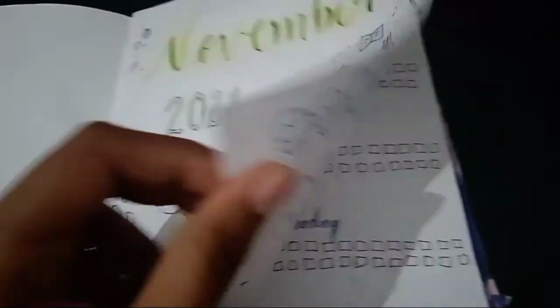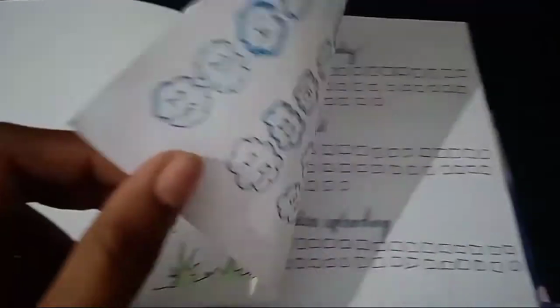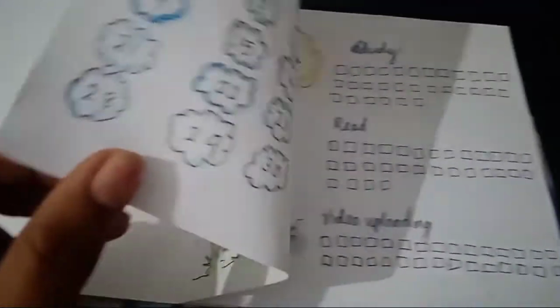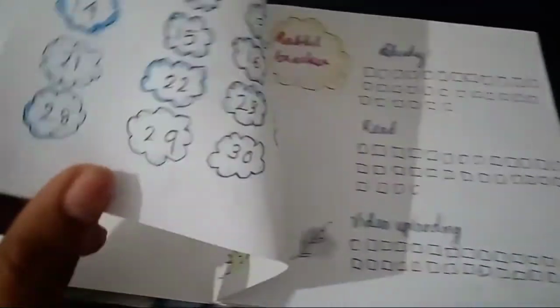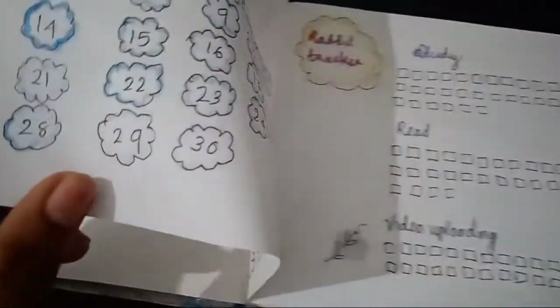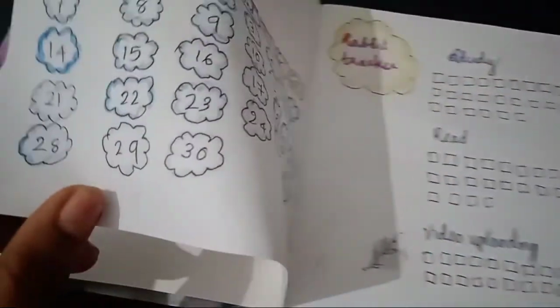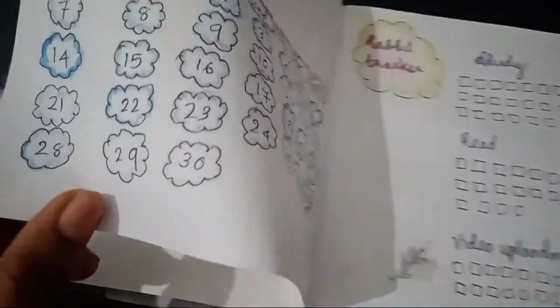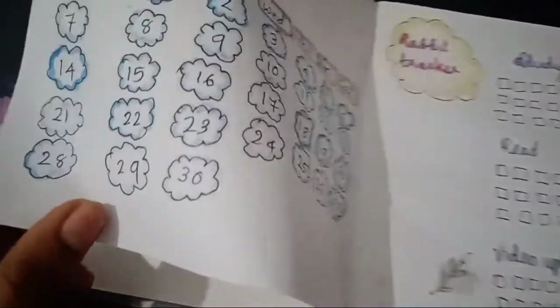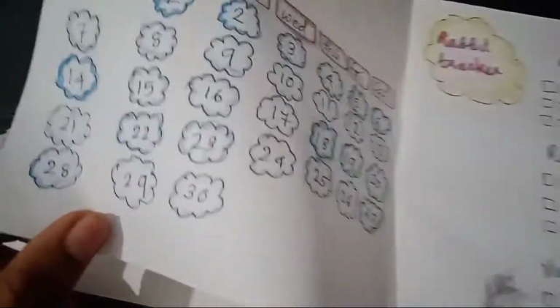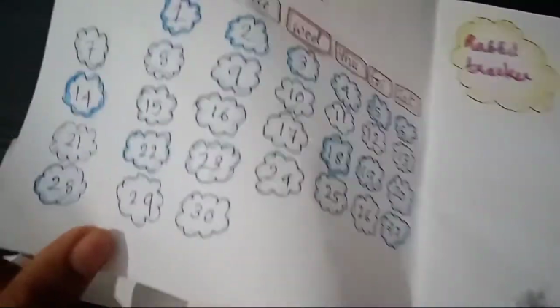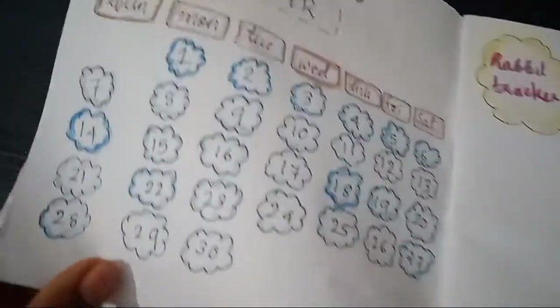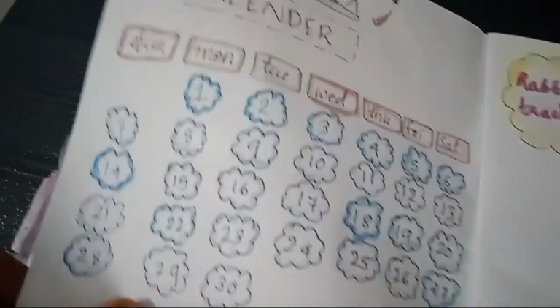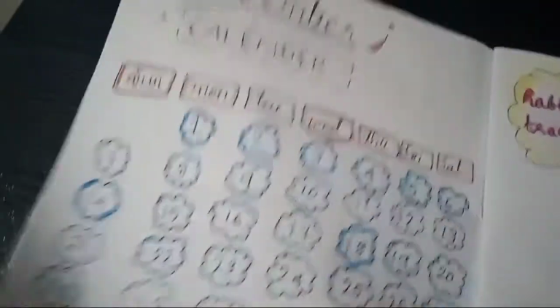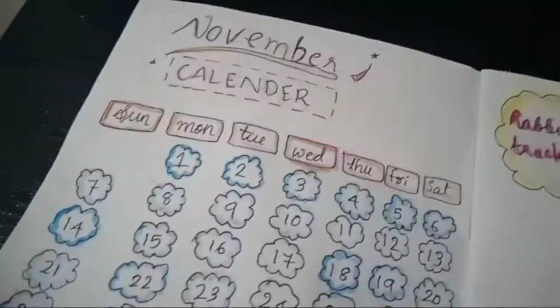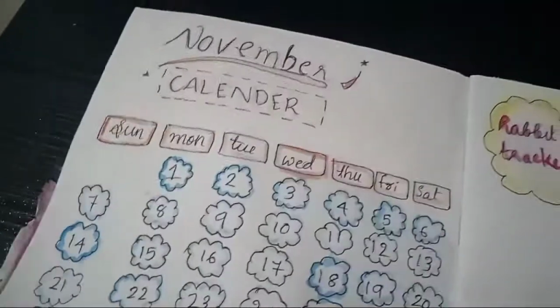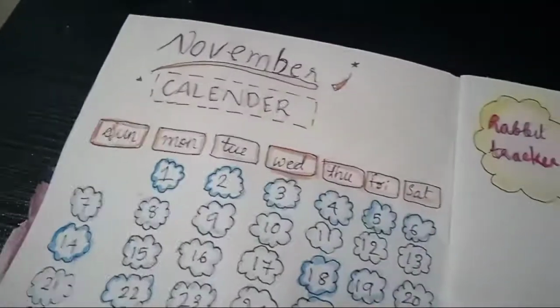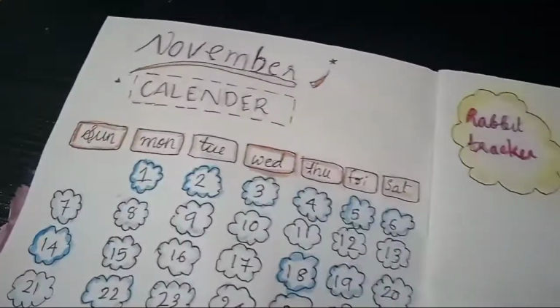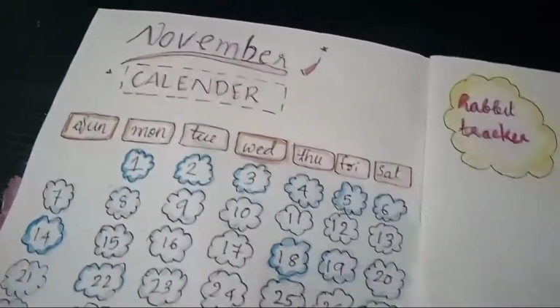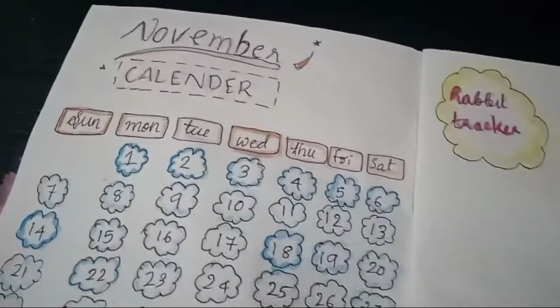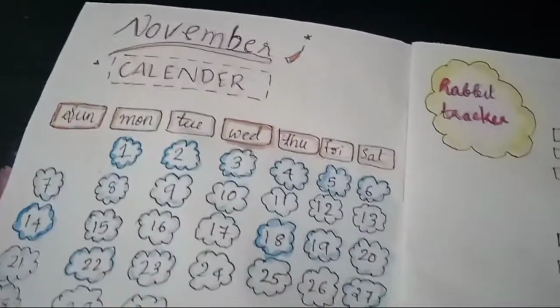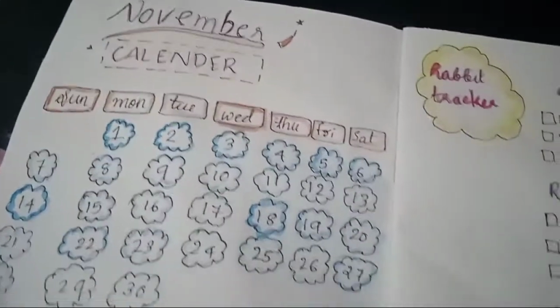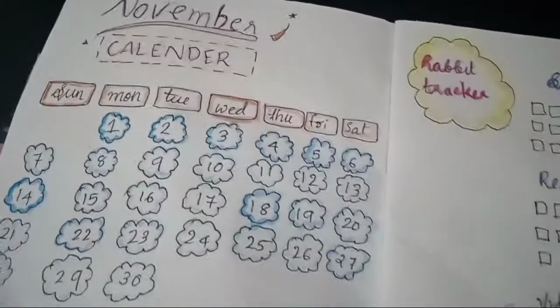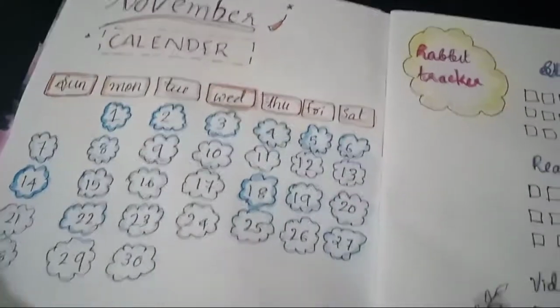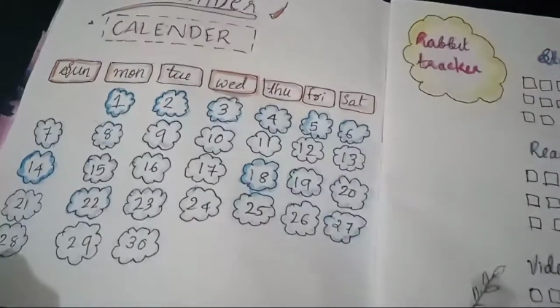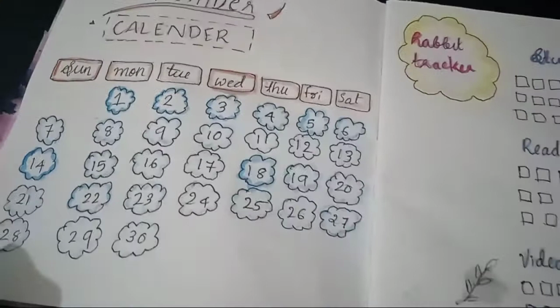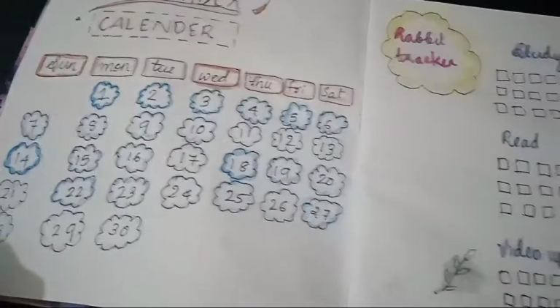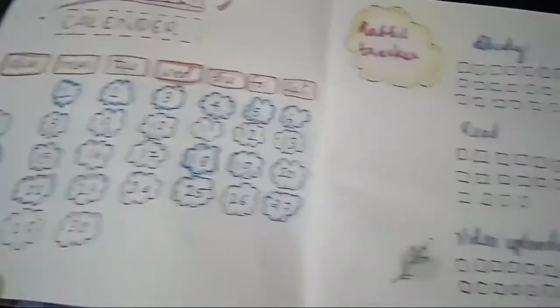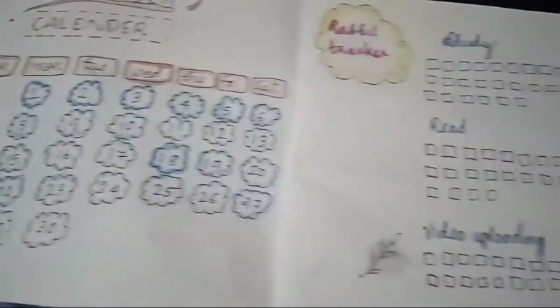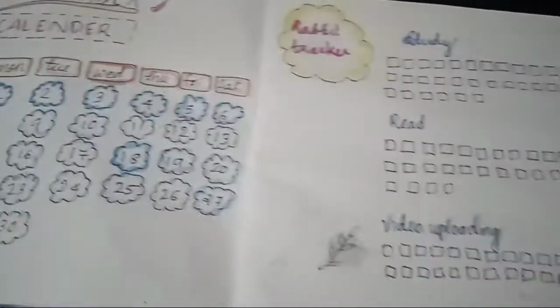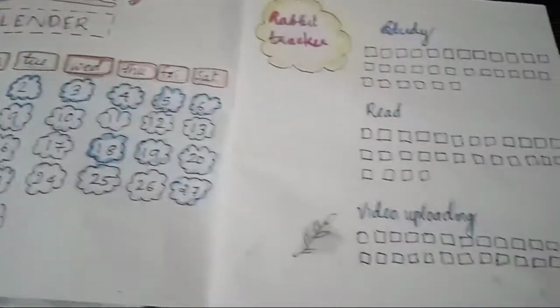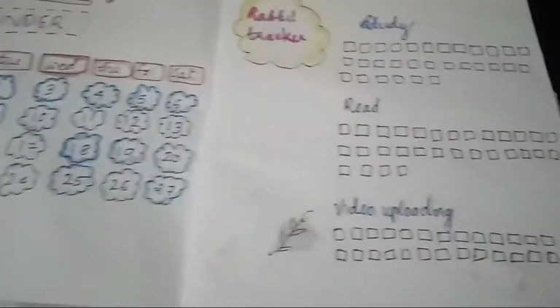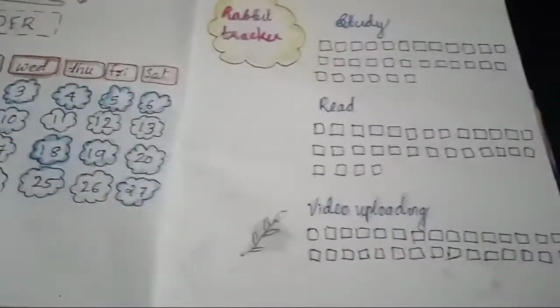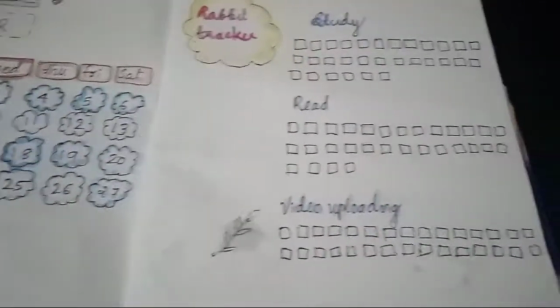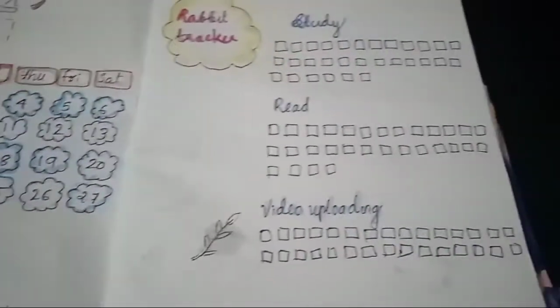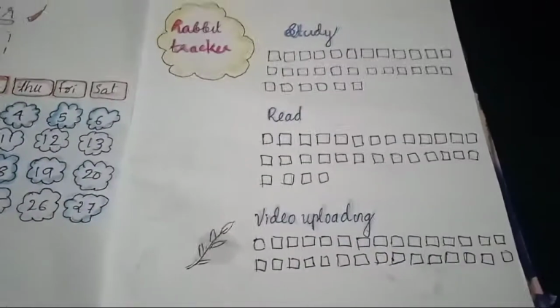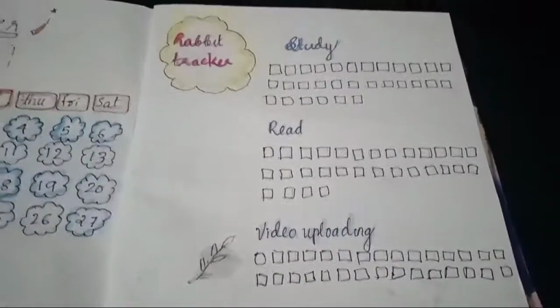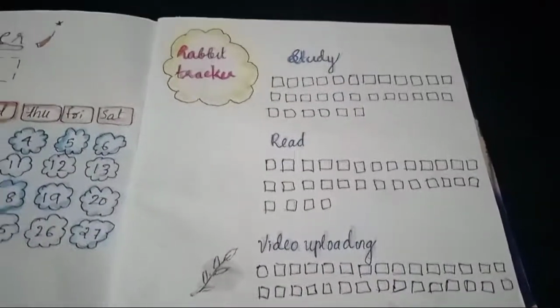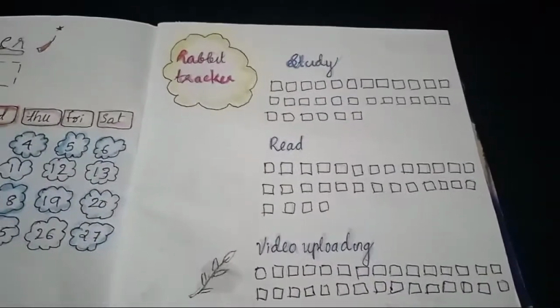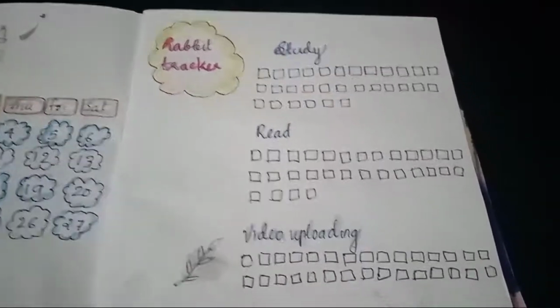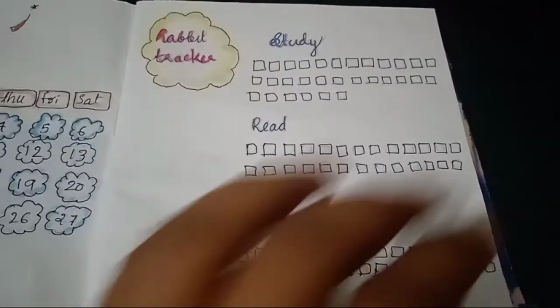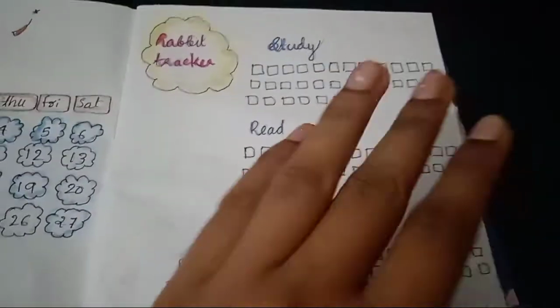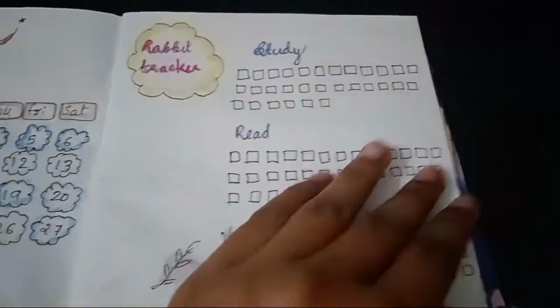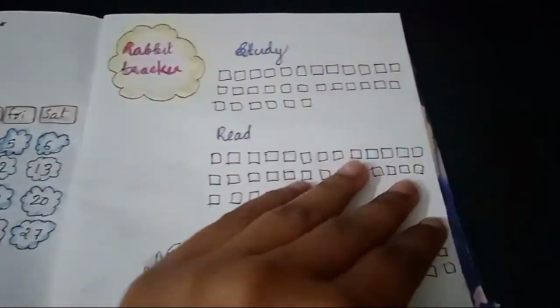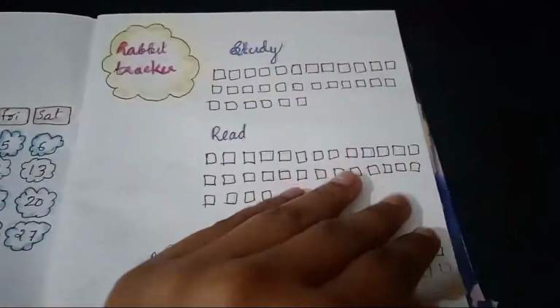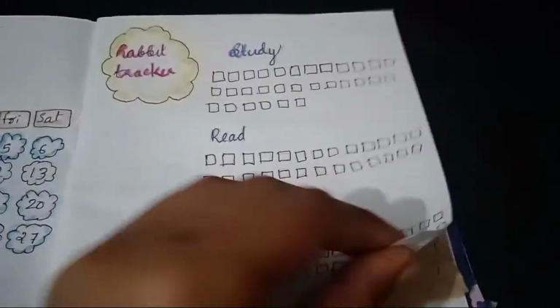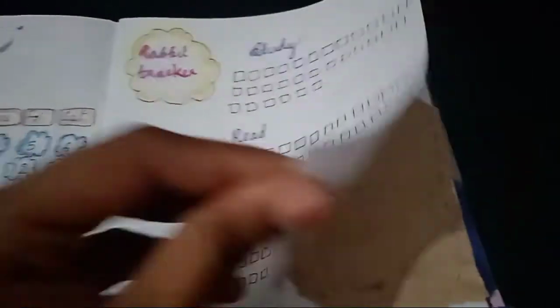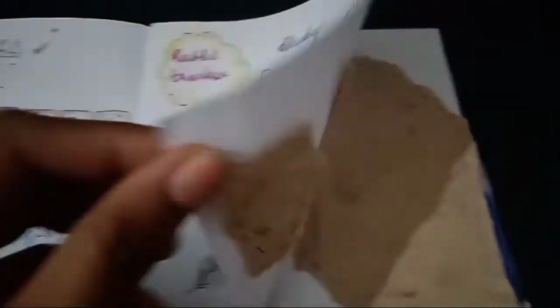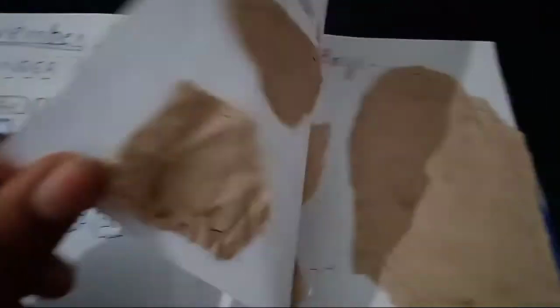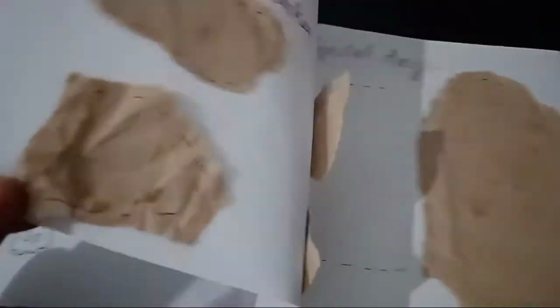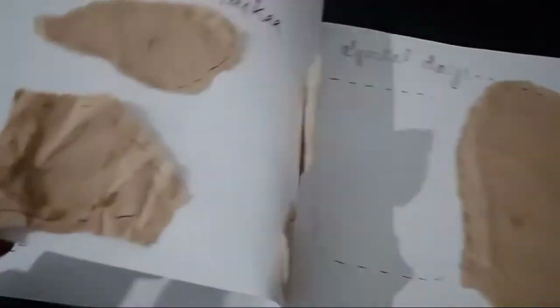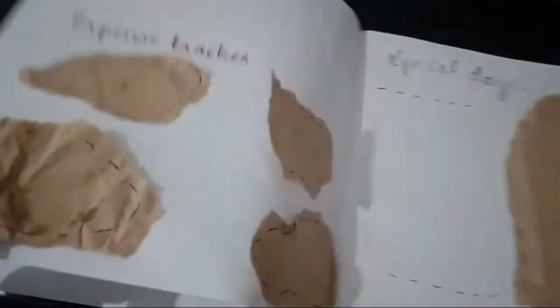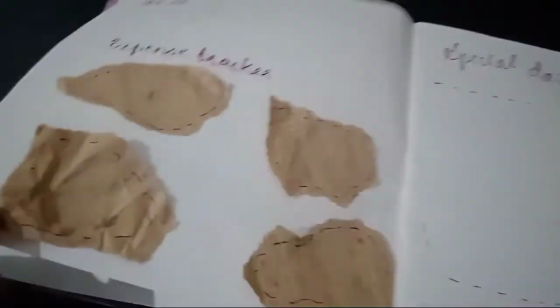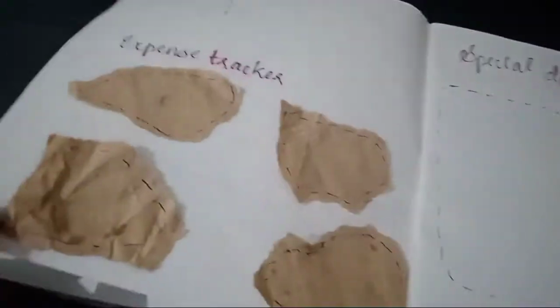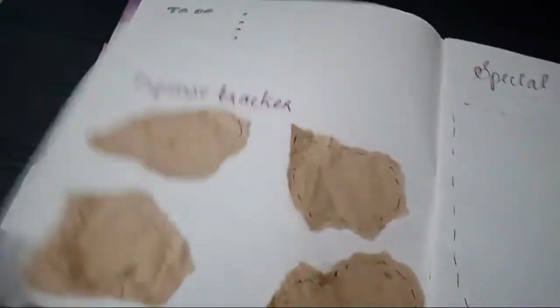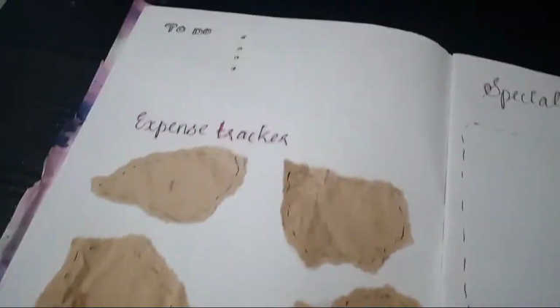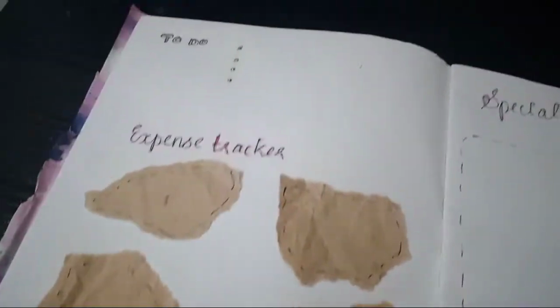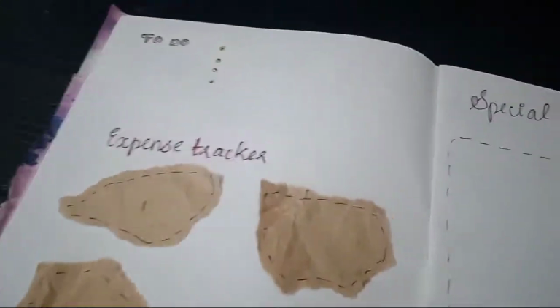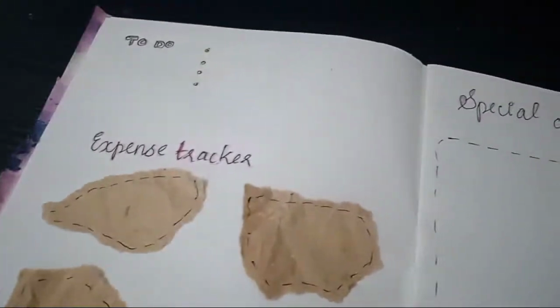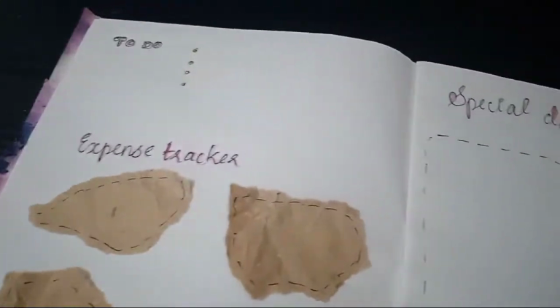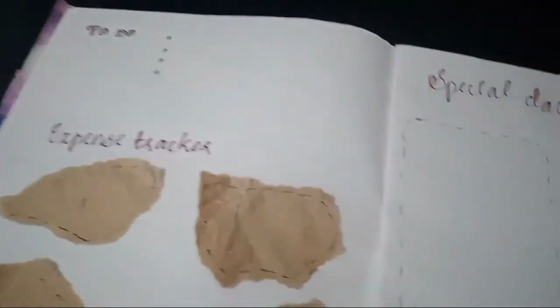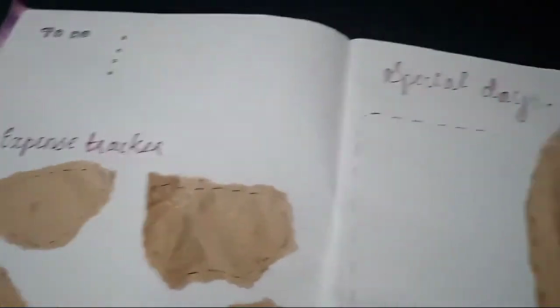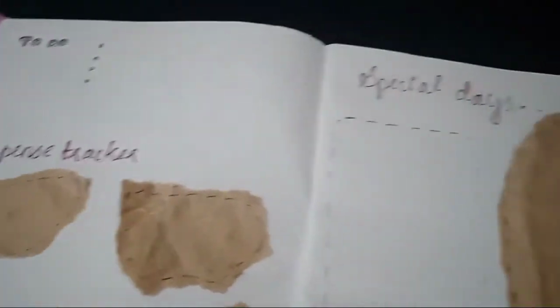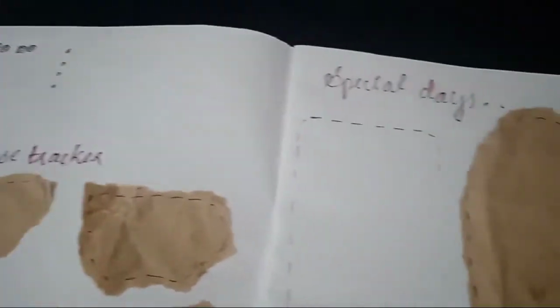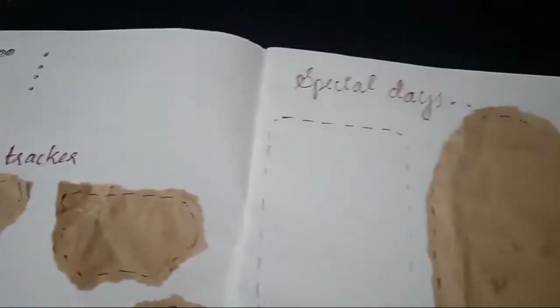If you like this video, please like this video and subscribe to my channel.